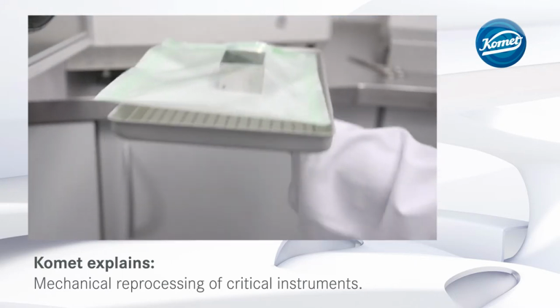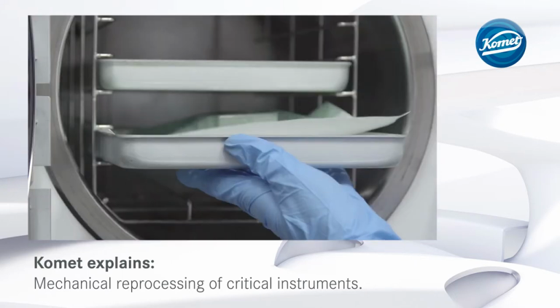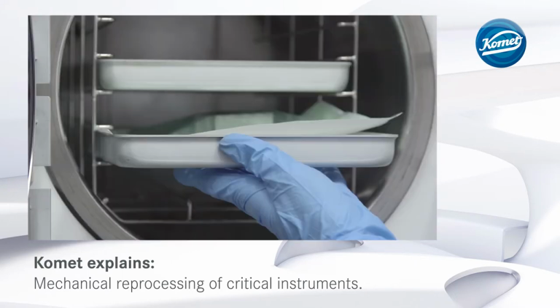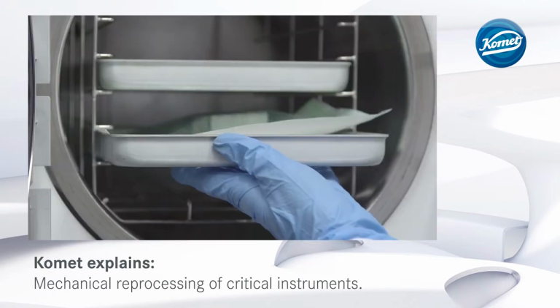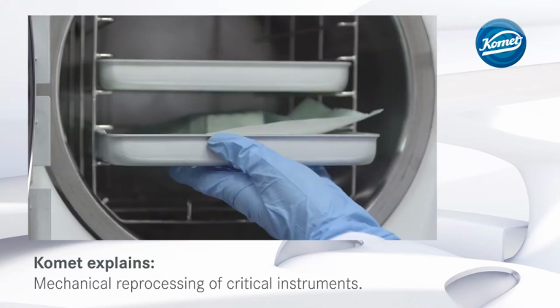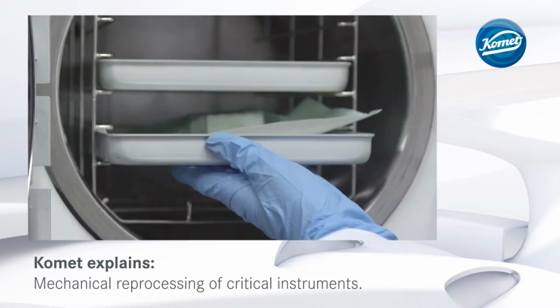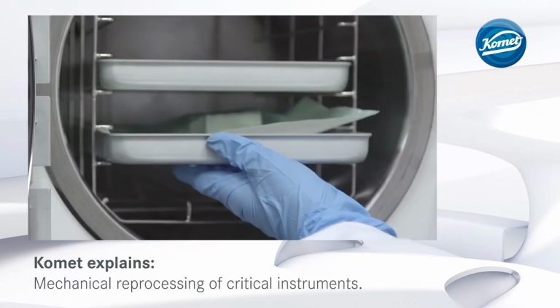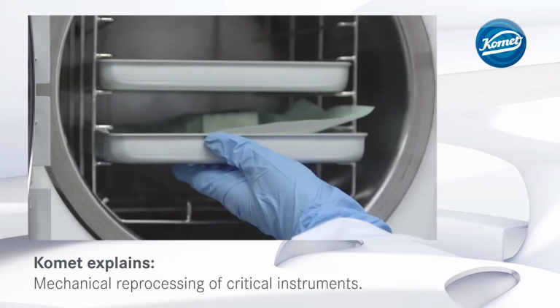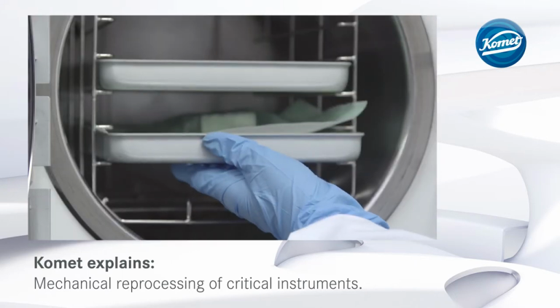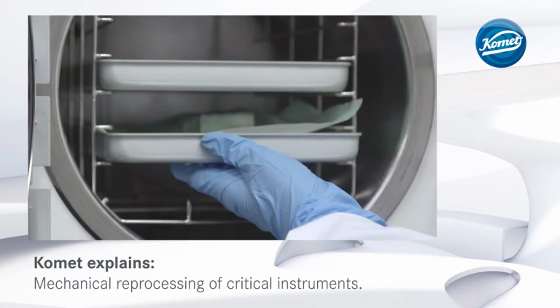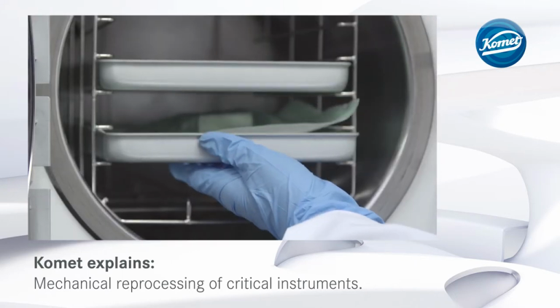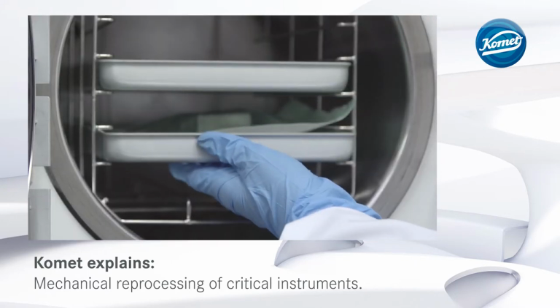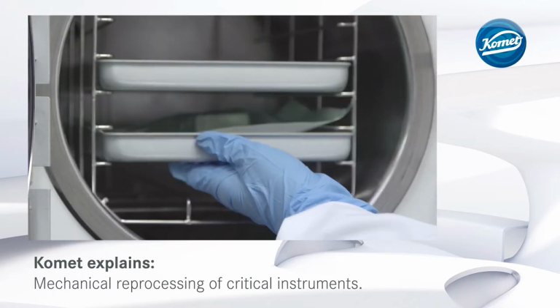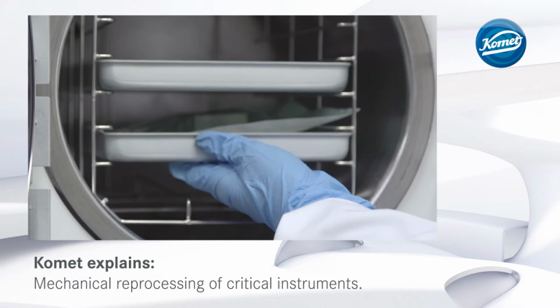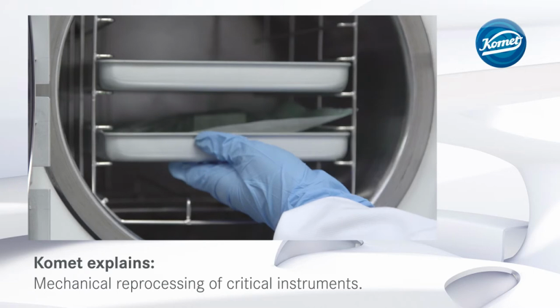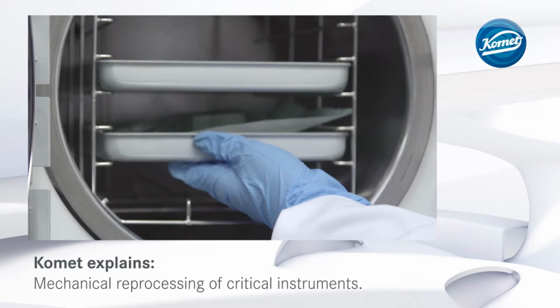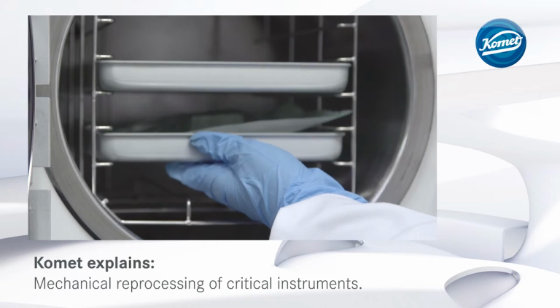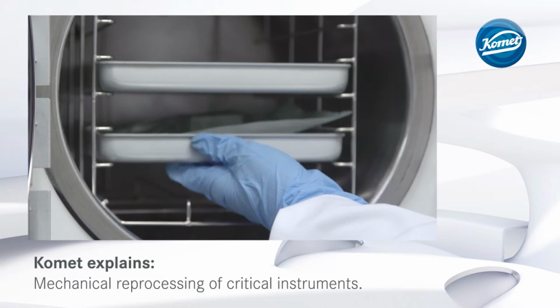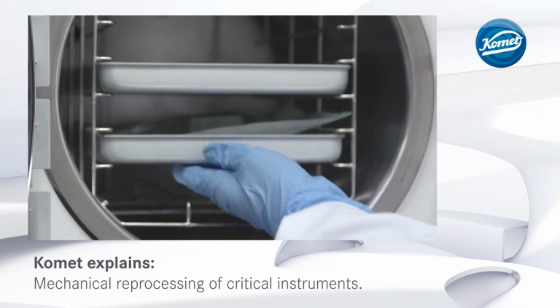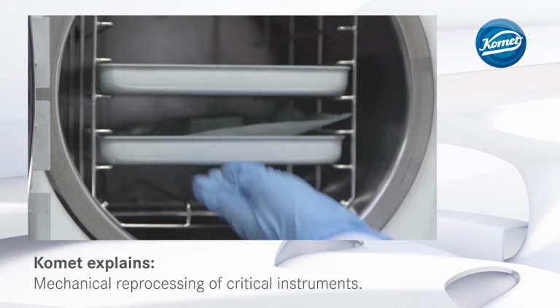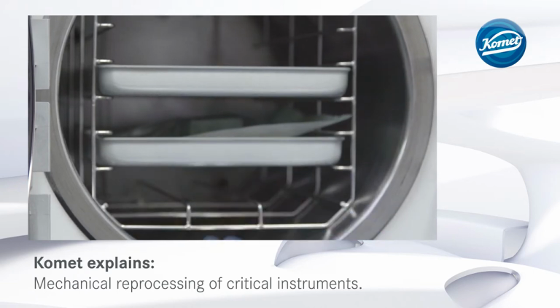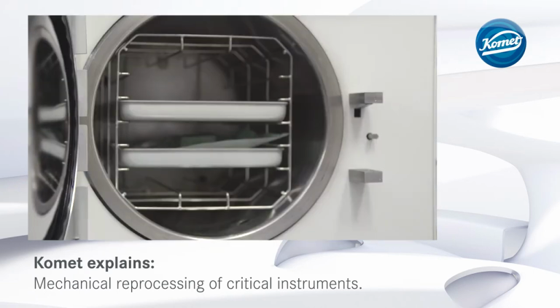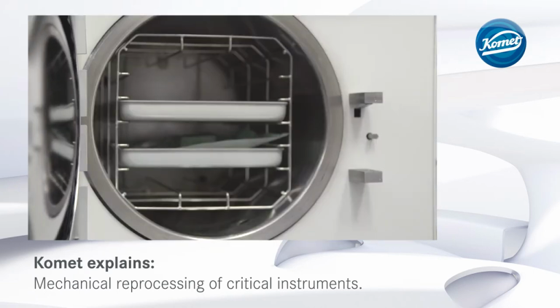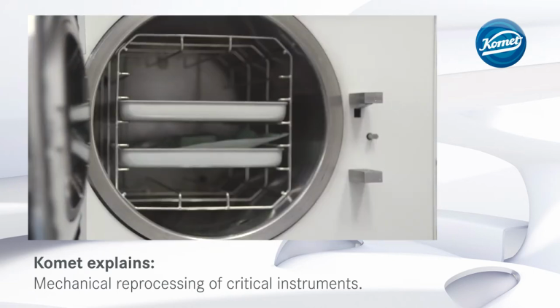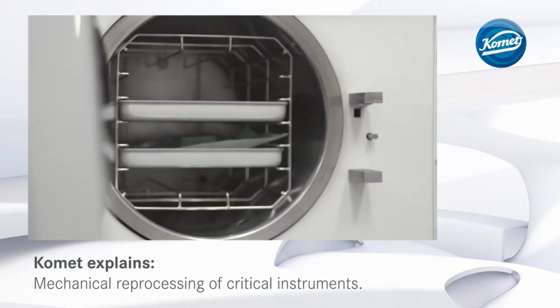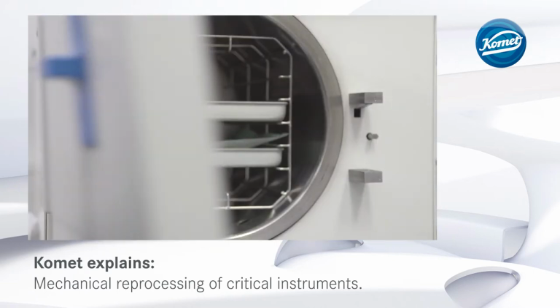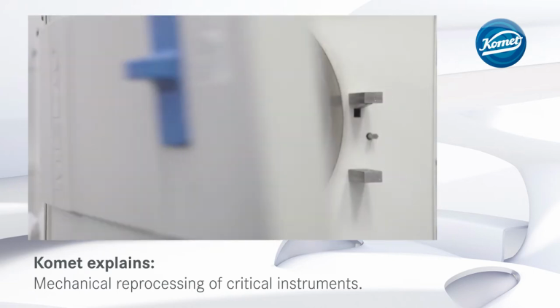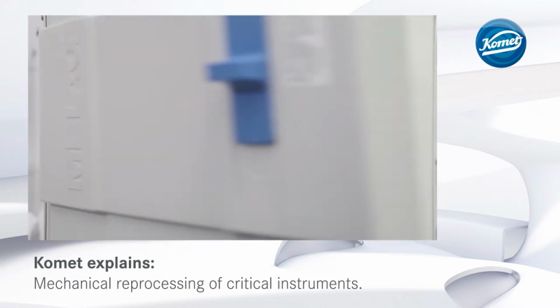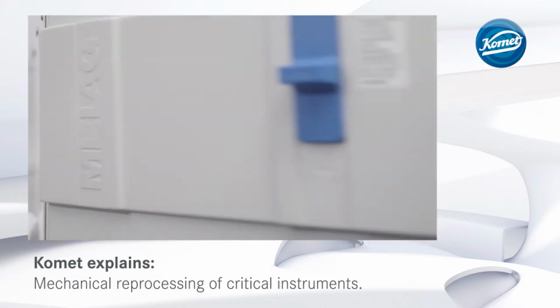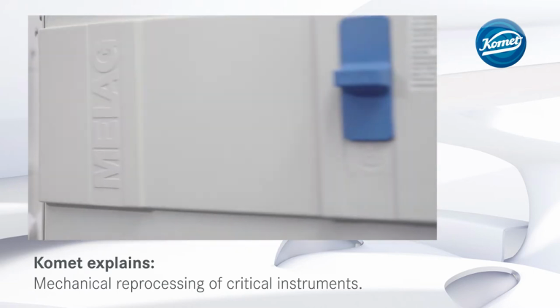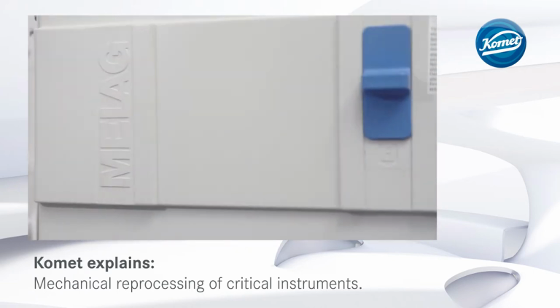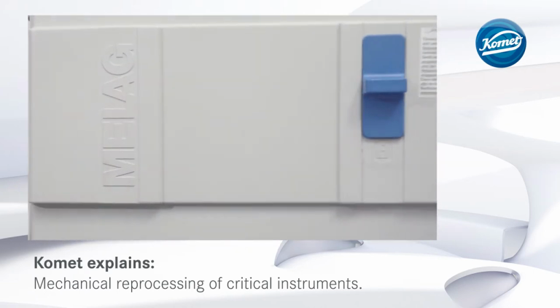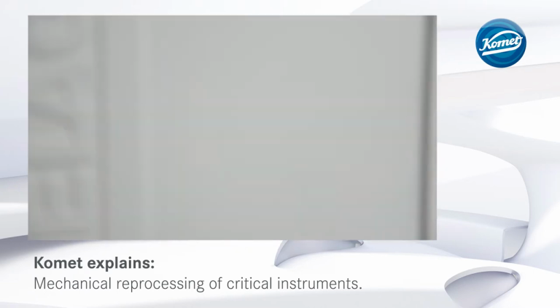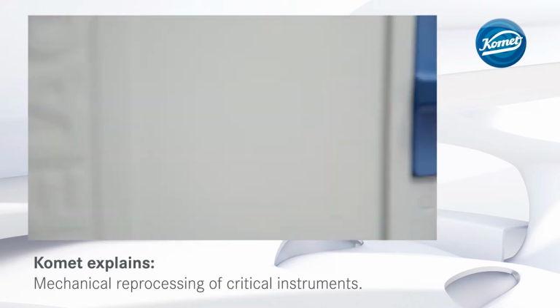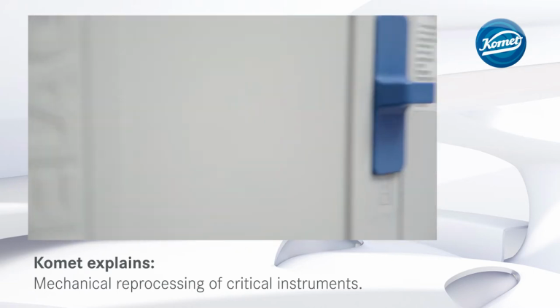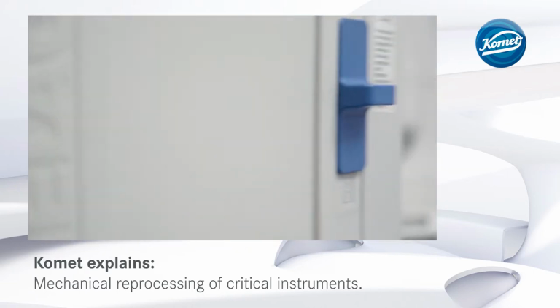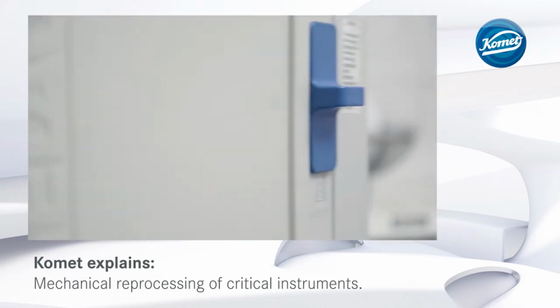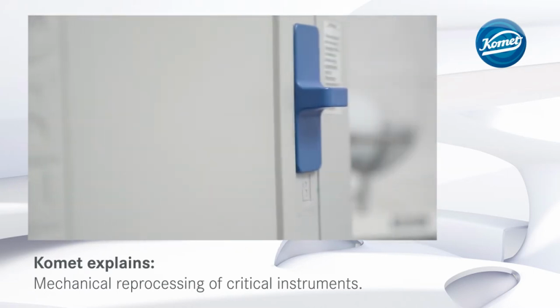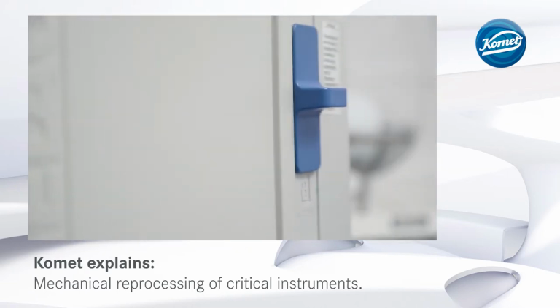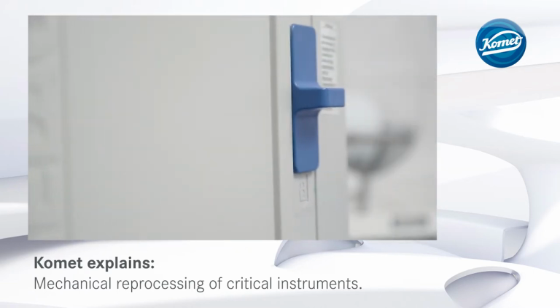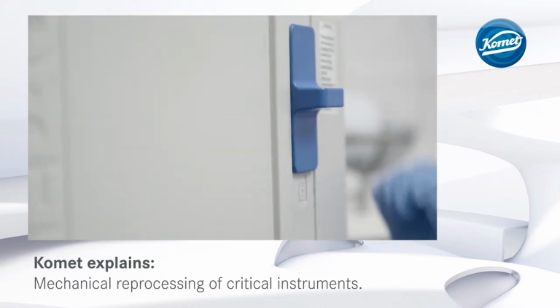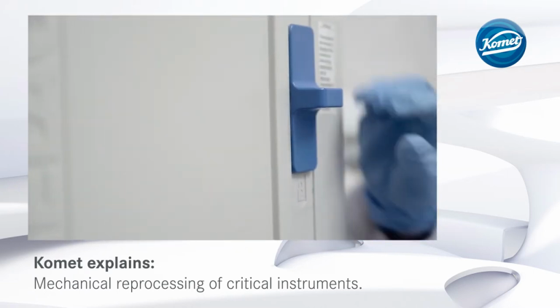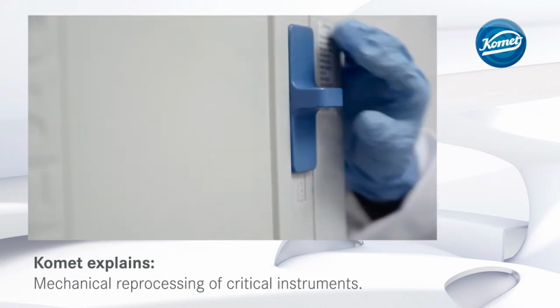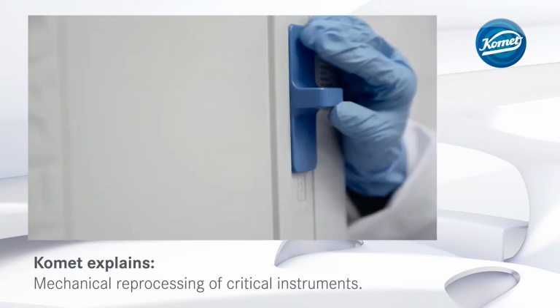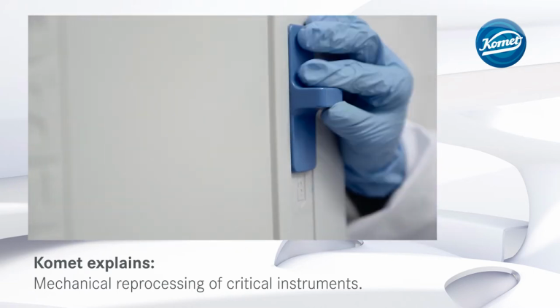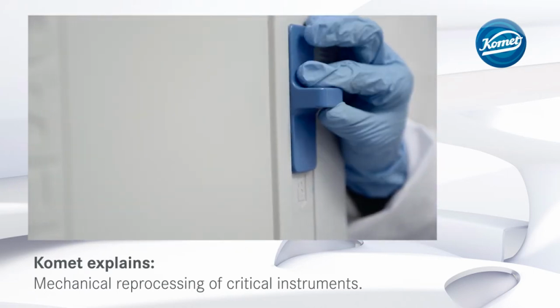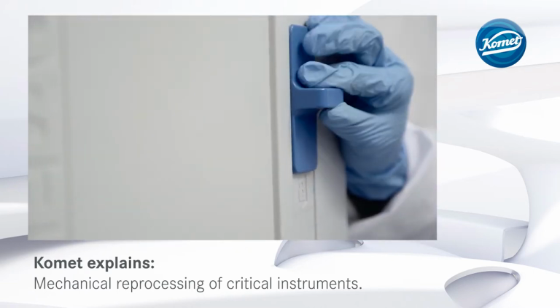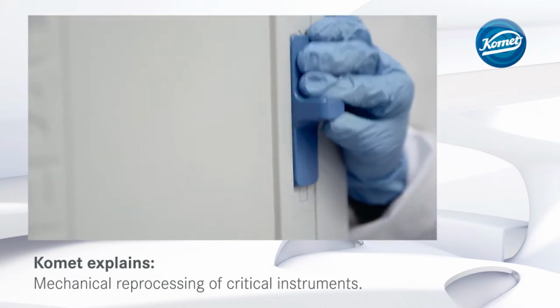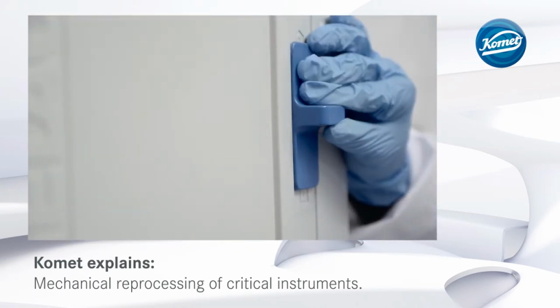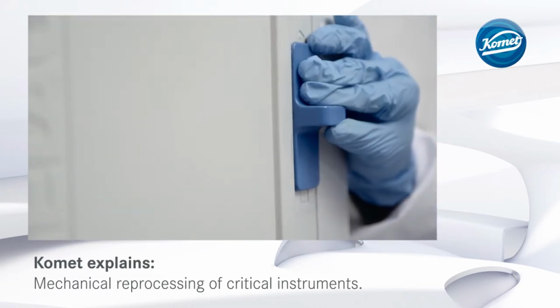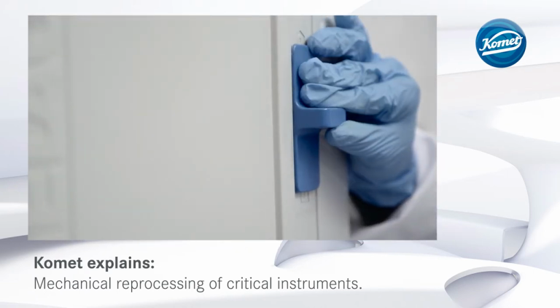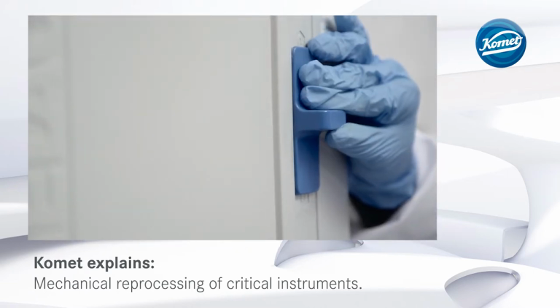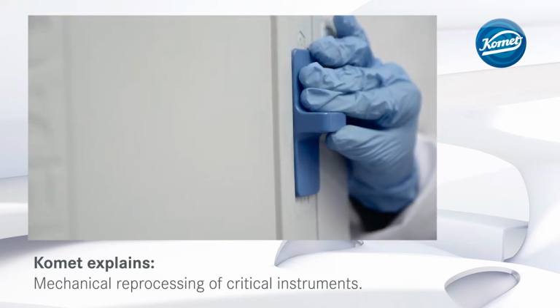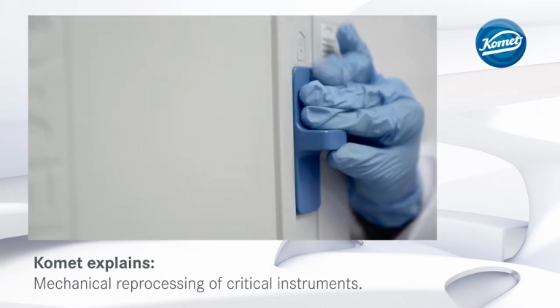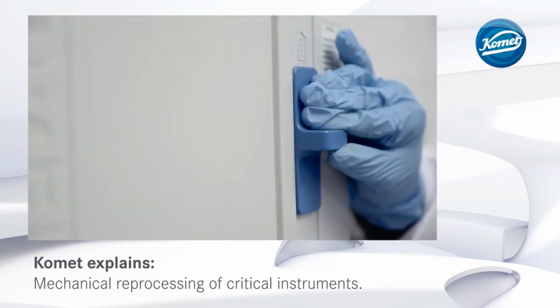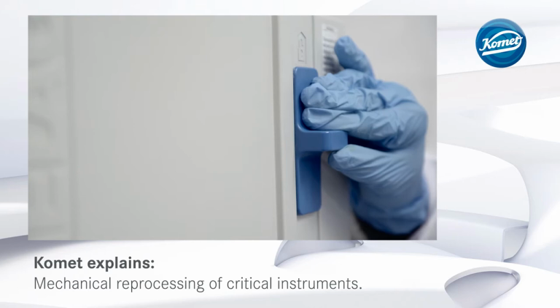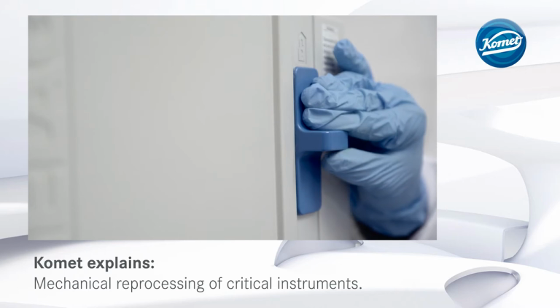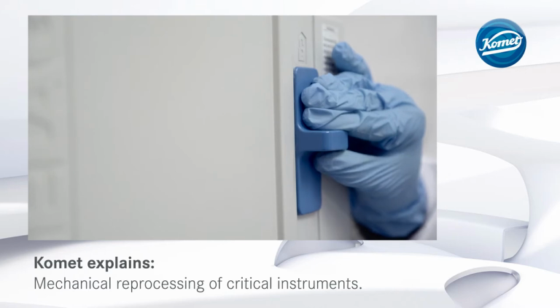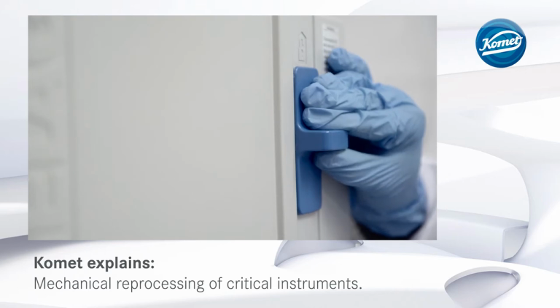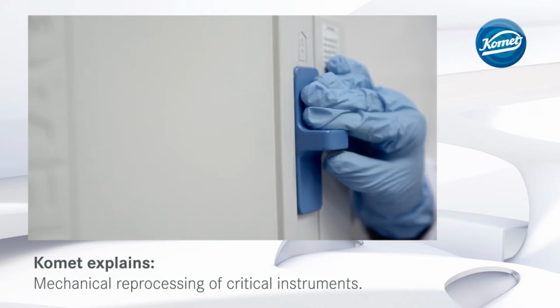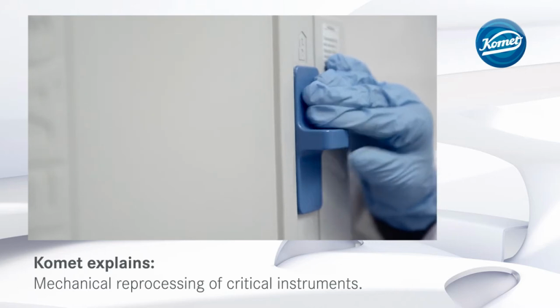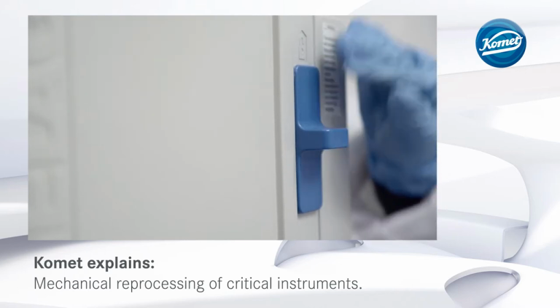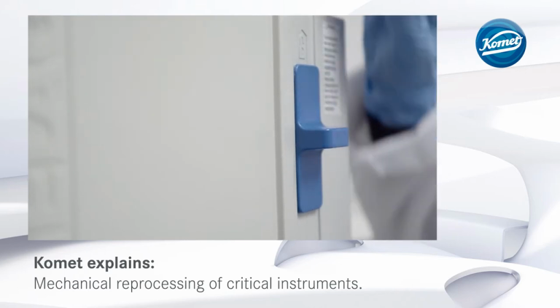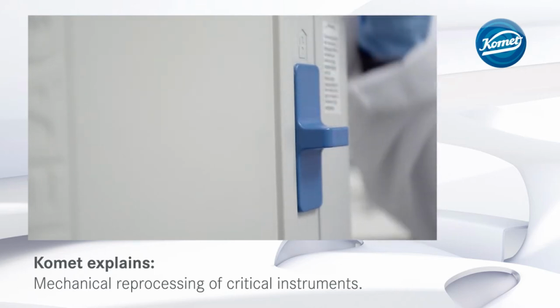The instruments are then sterilized. Check if the sterilization has been completed successfully and document the results.